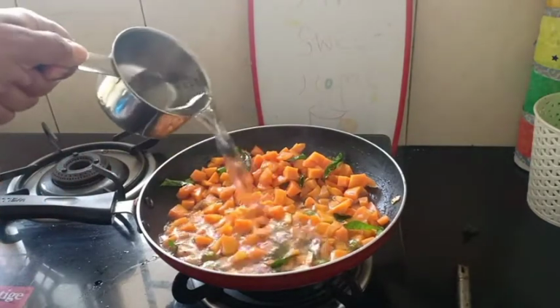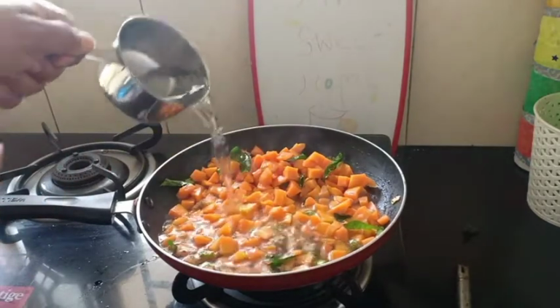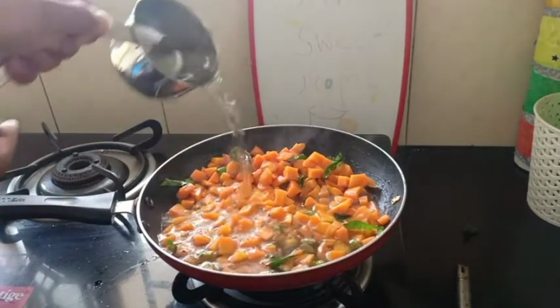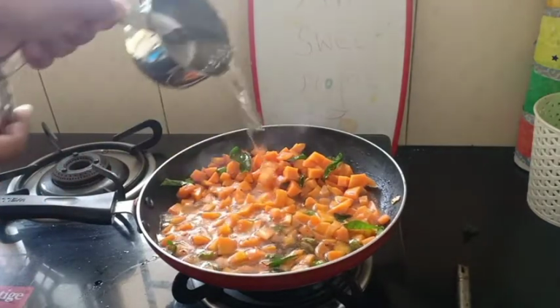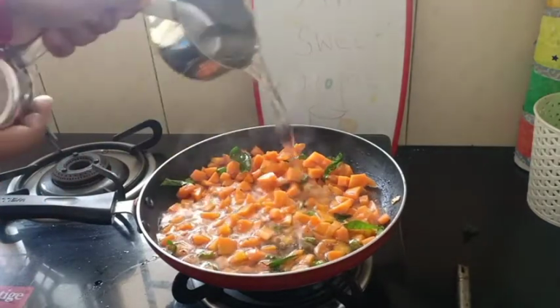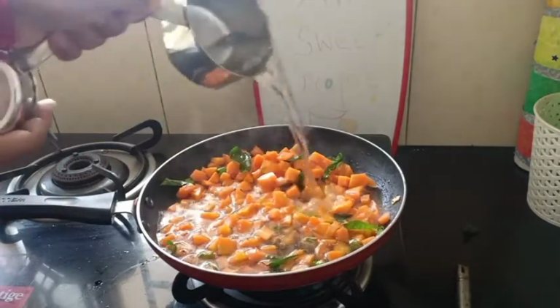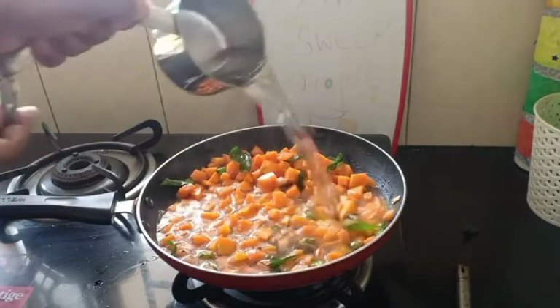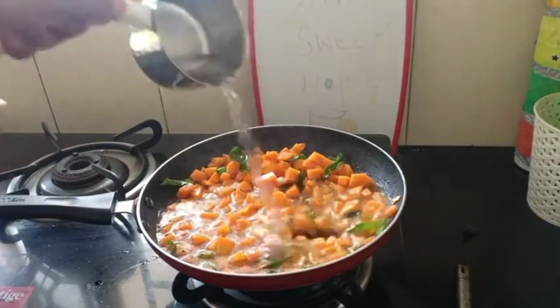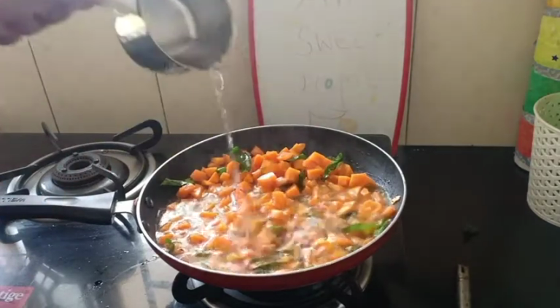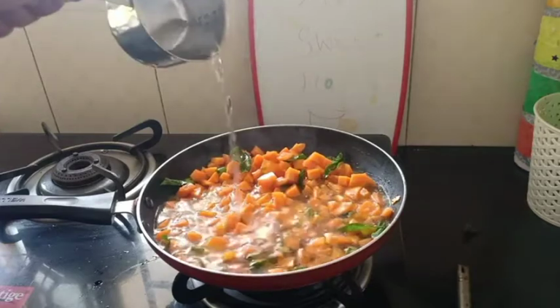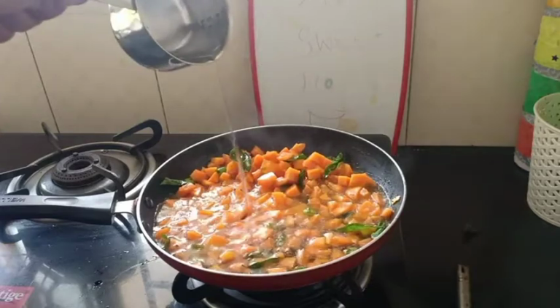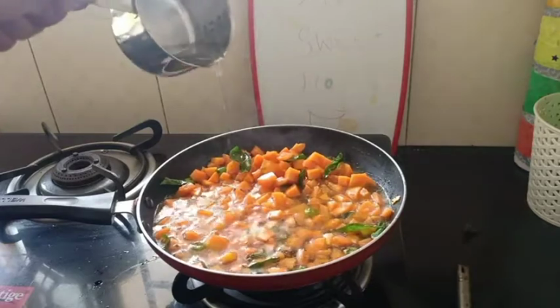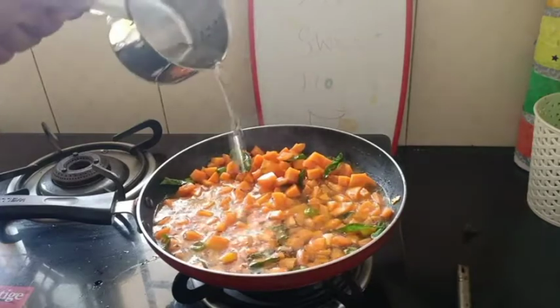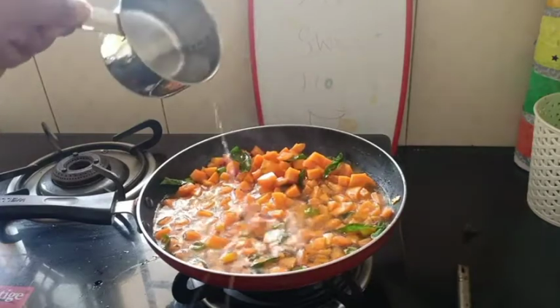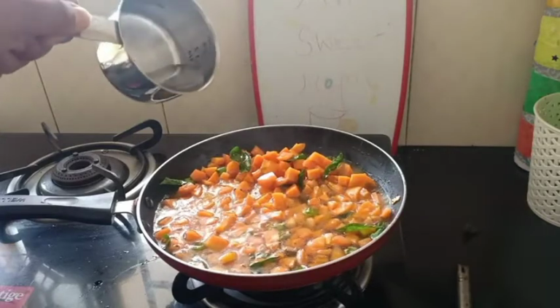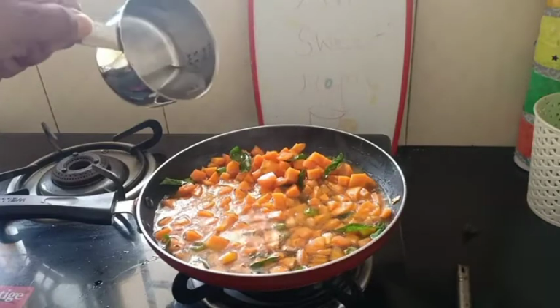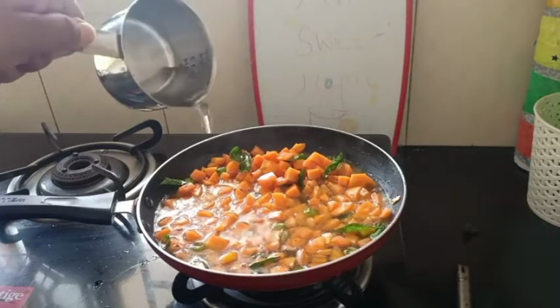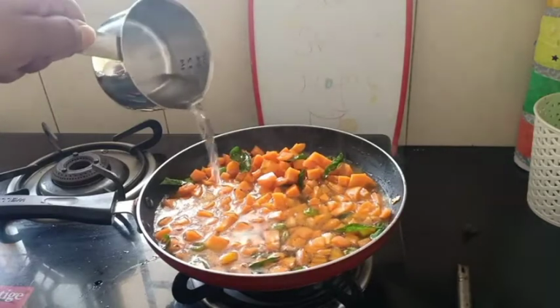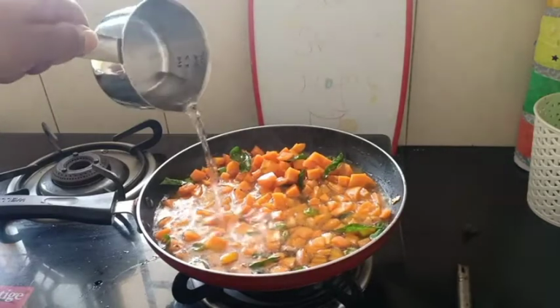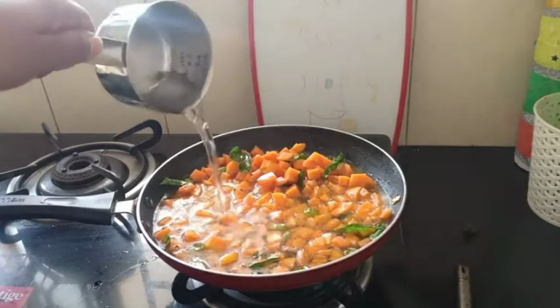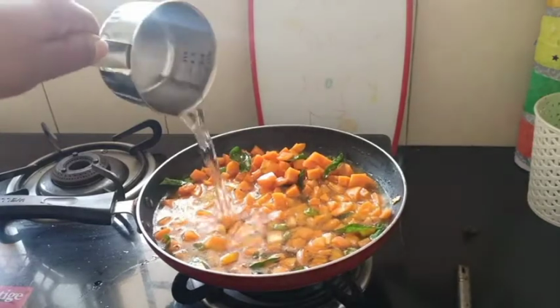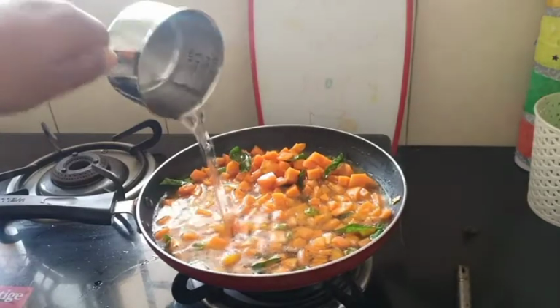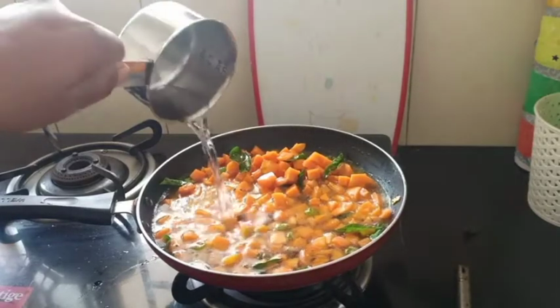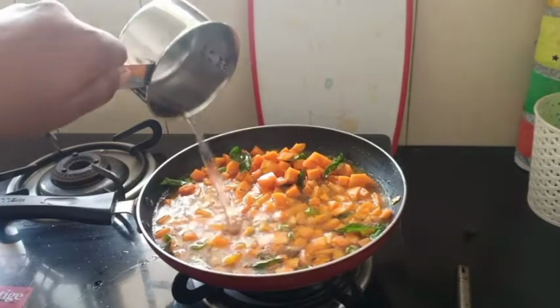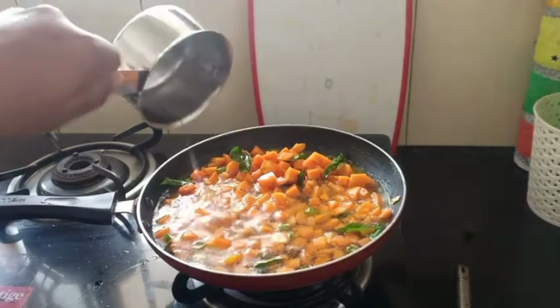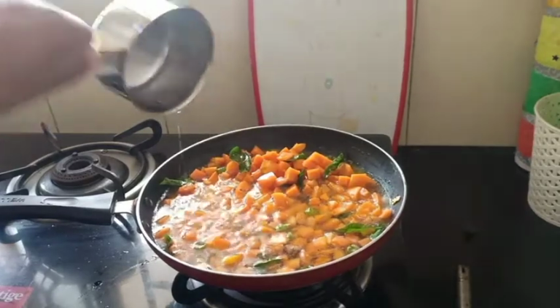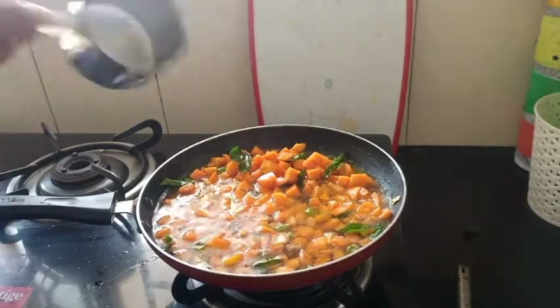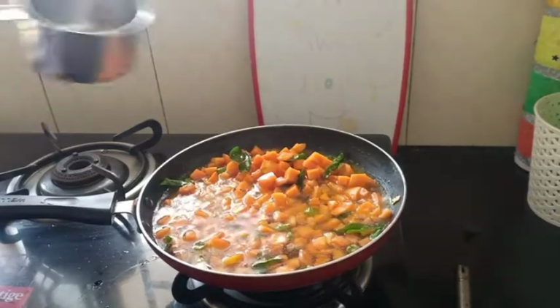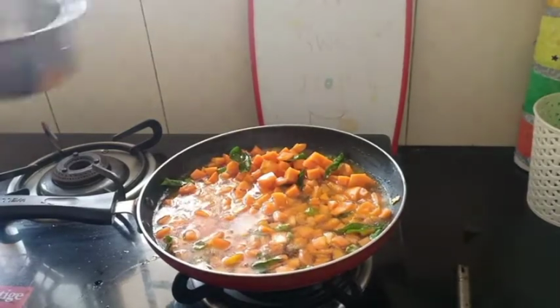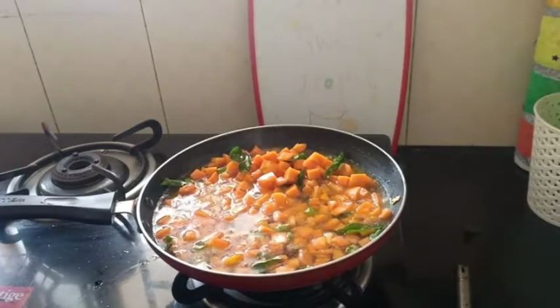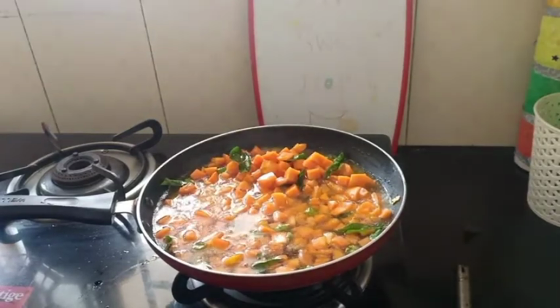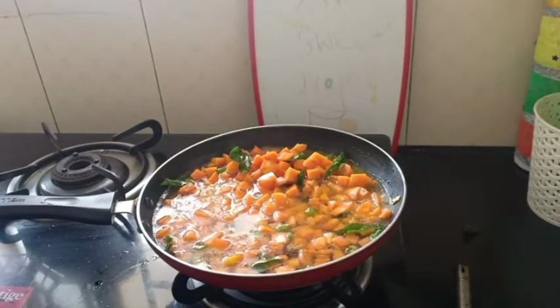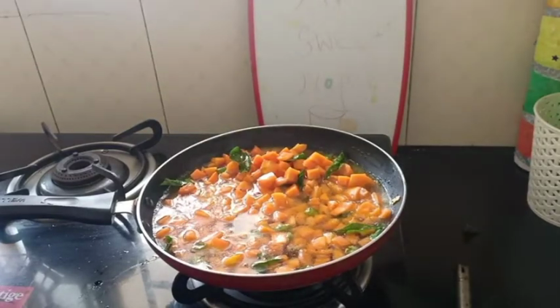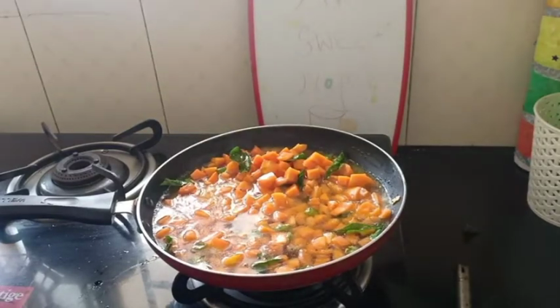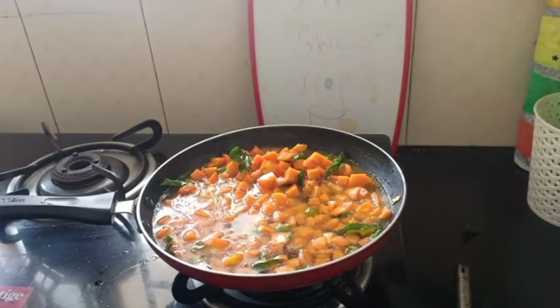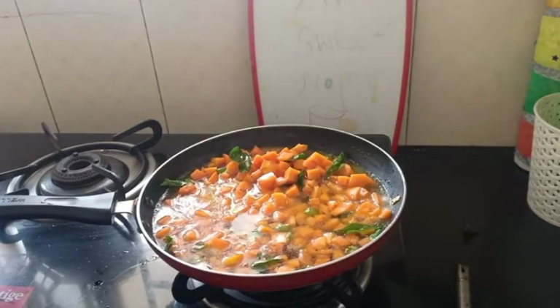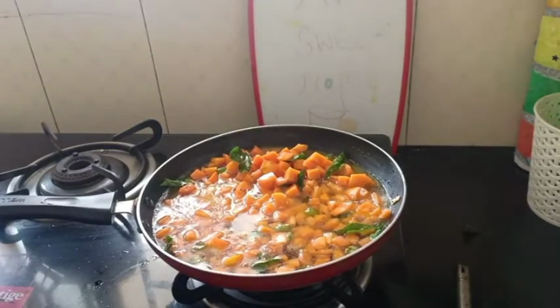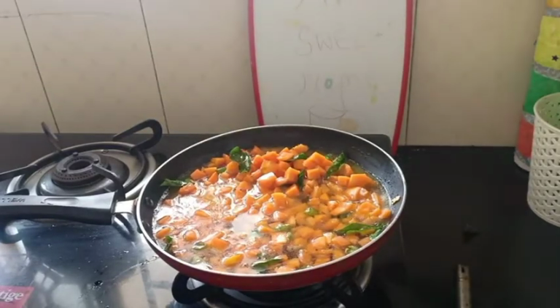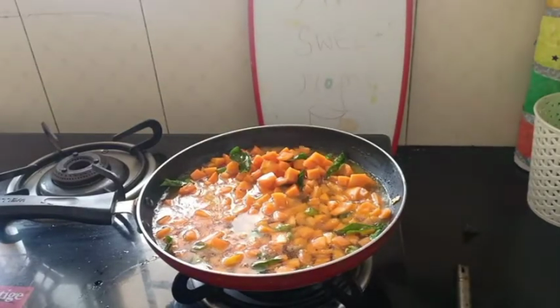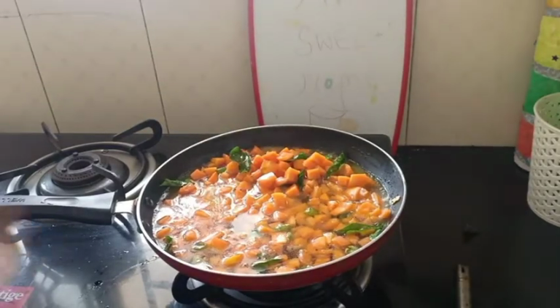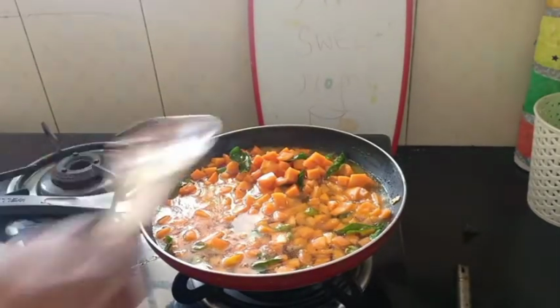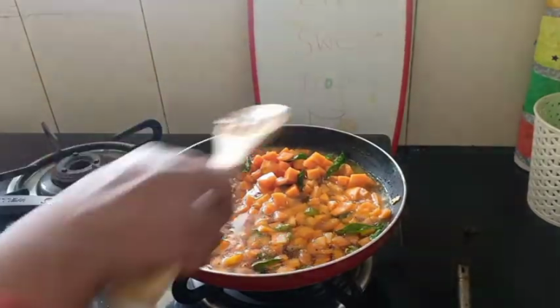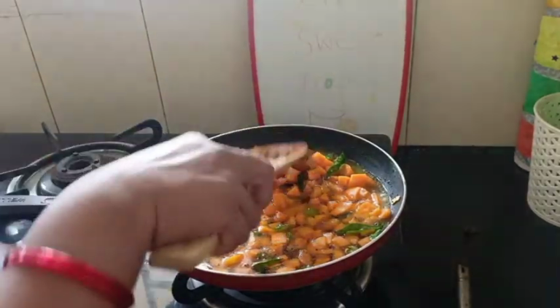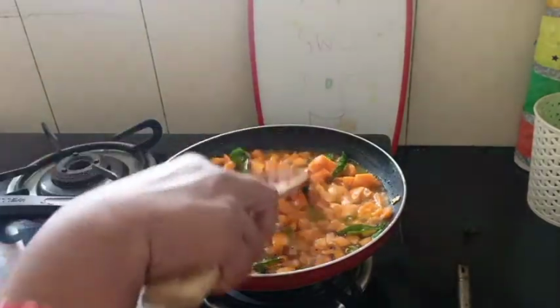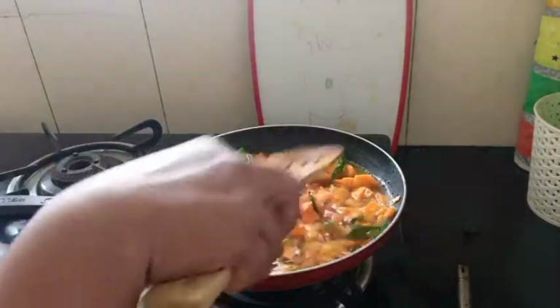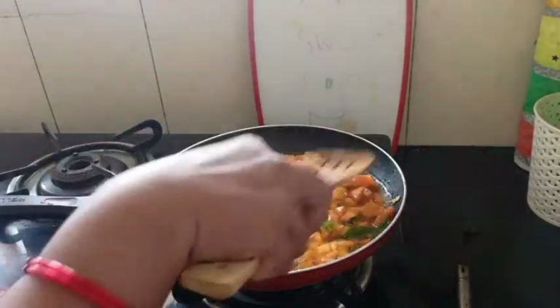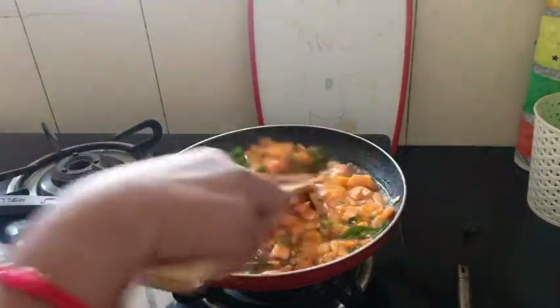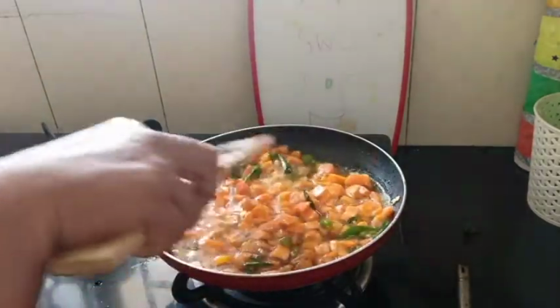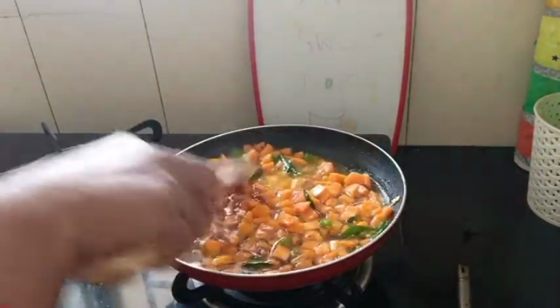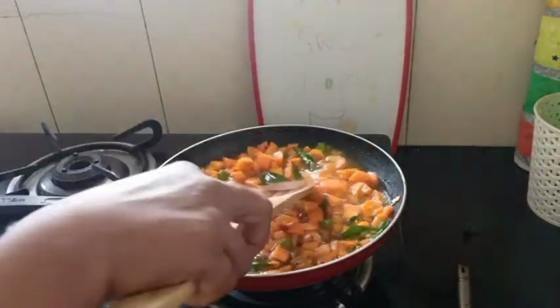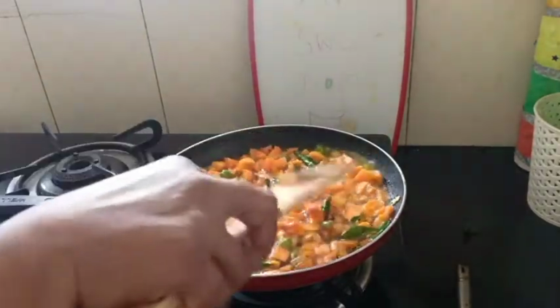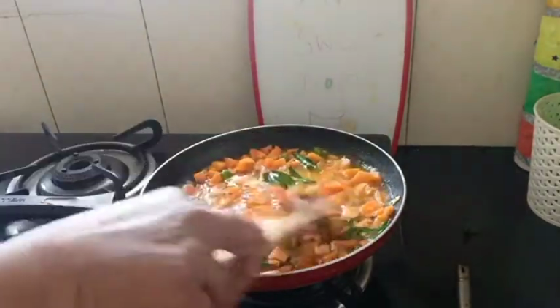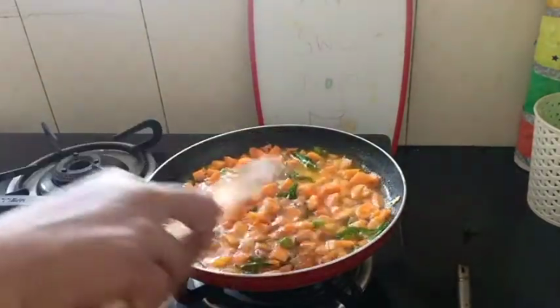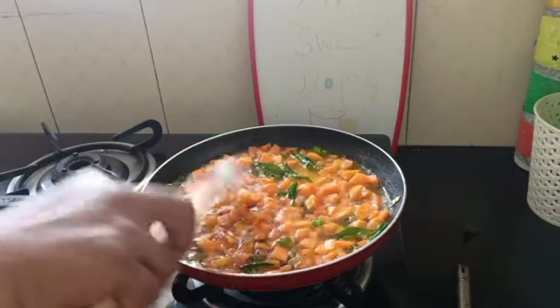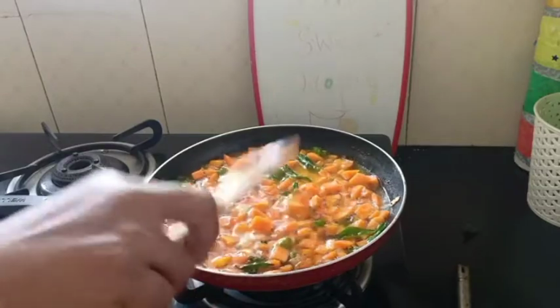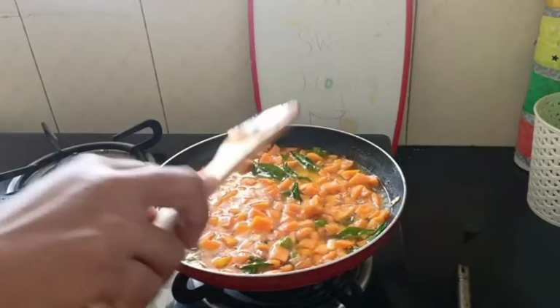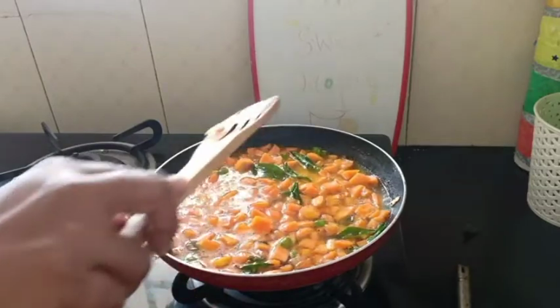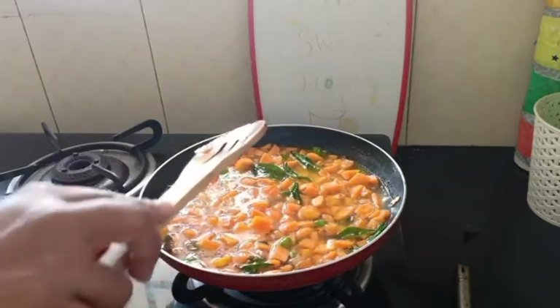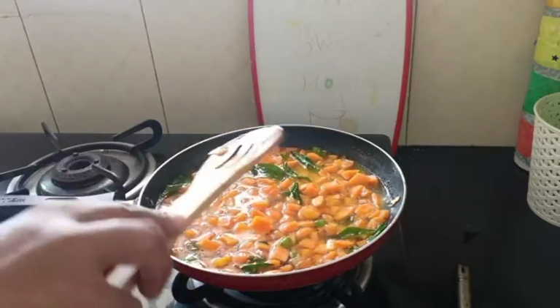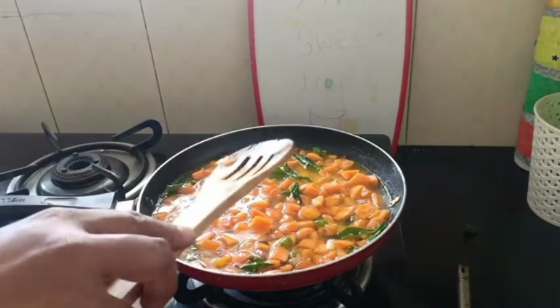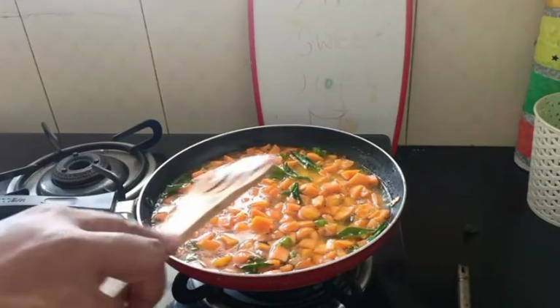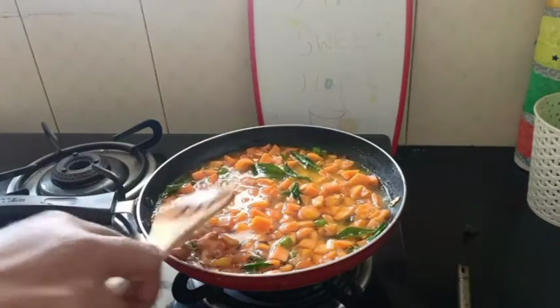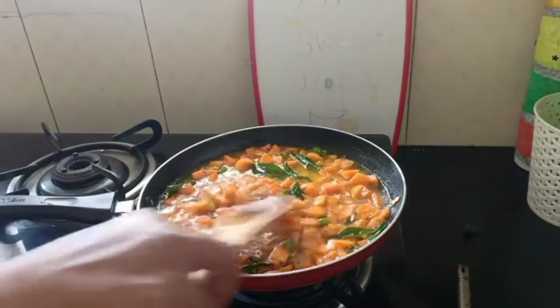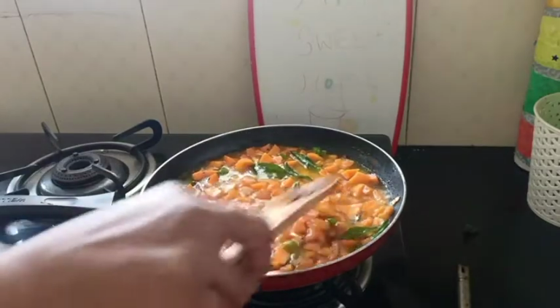Now the outer layer of the lid is a nice layer. Make it more like a thin layer.